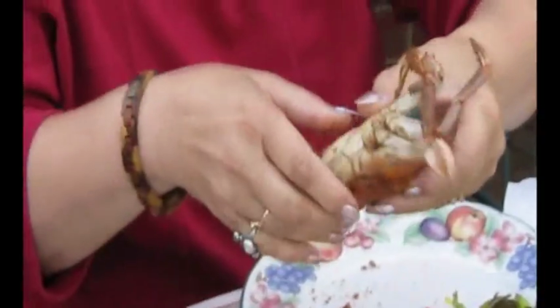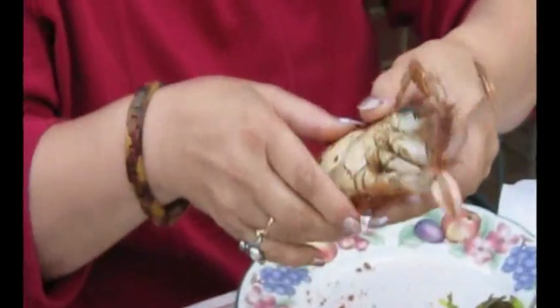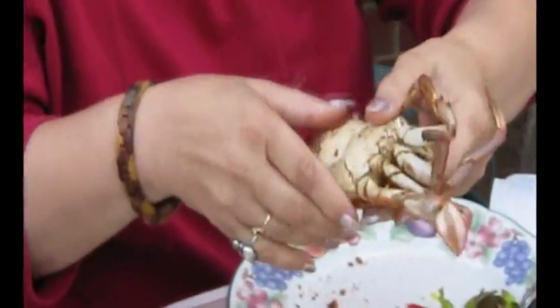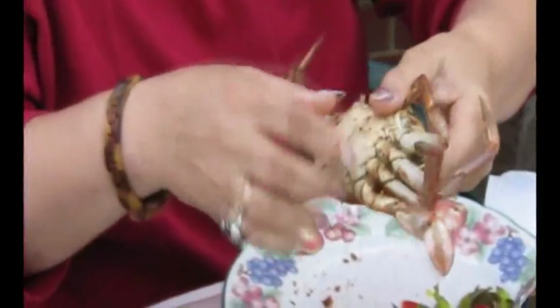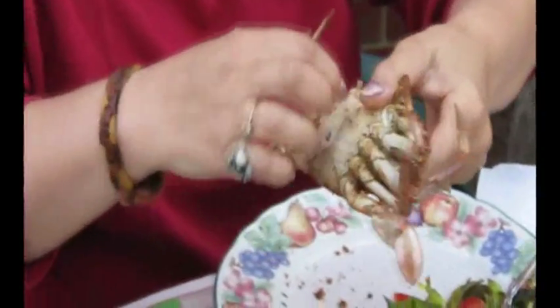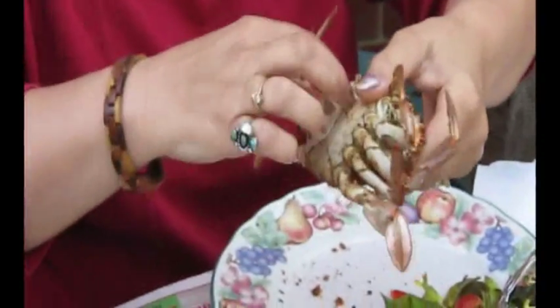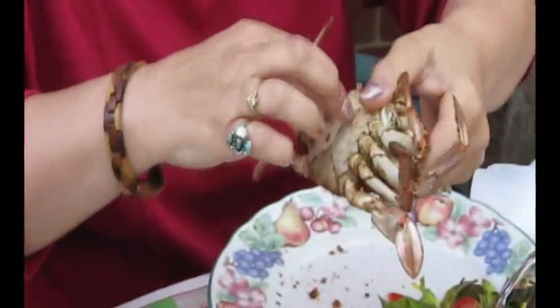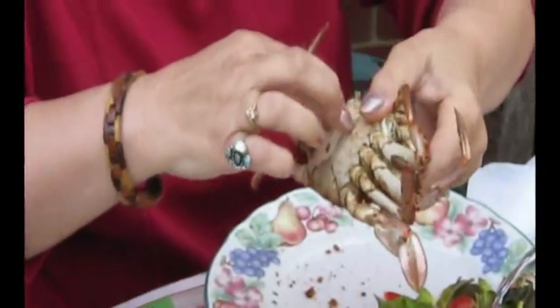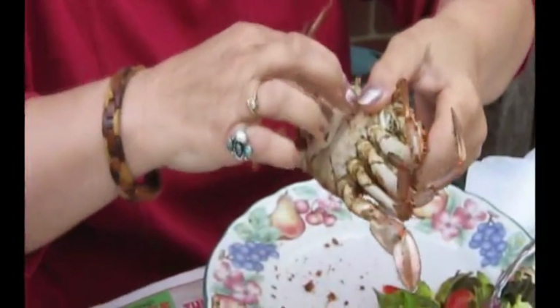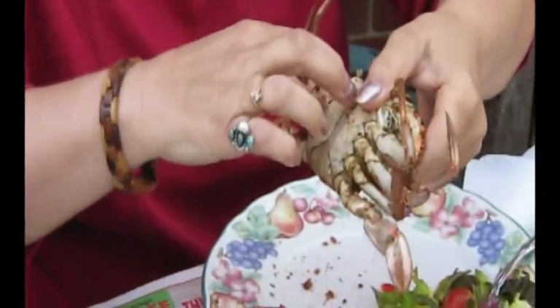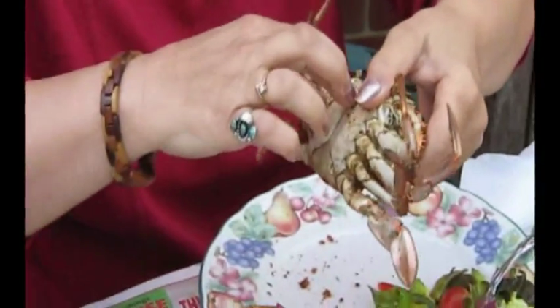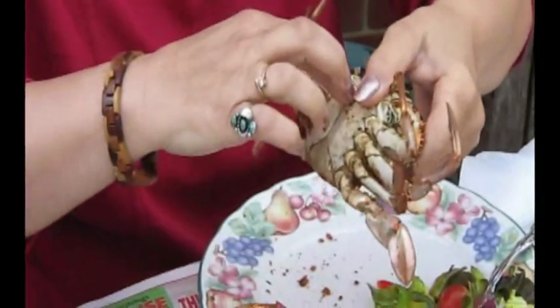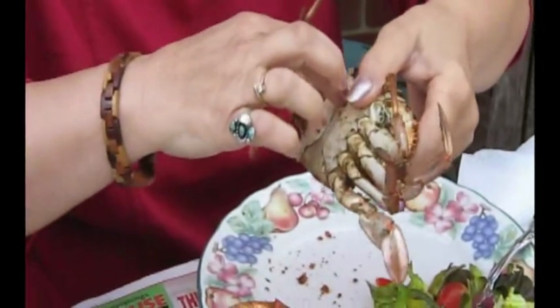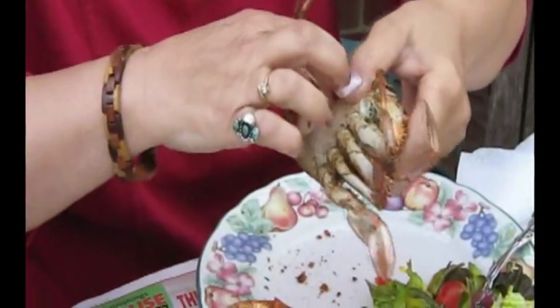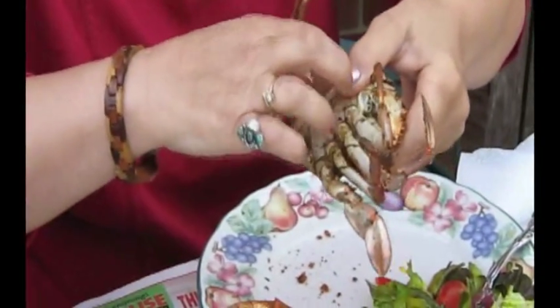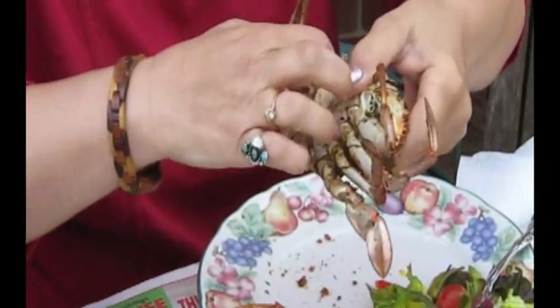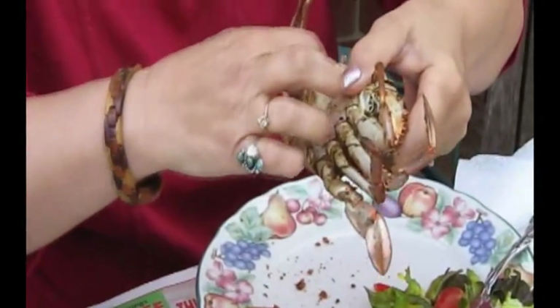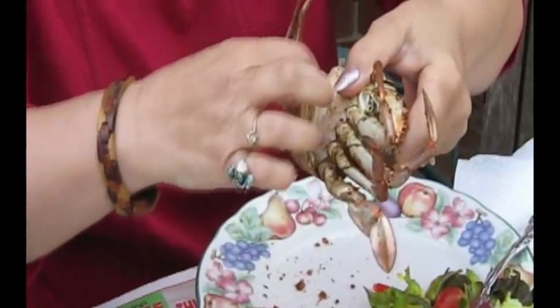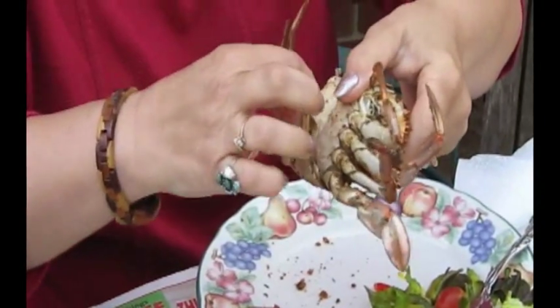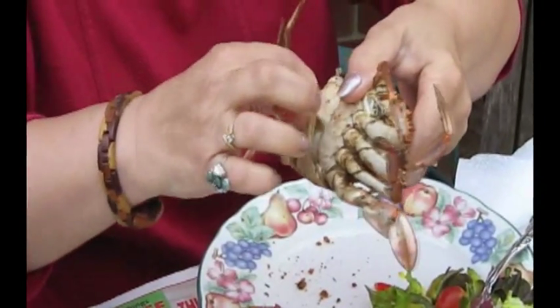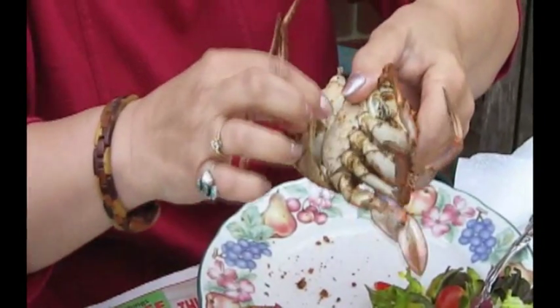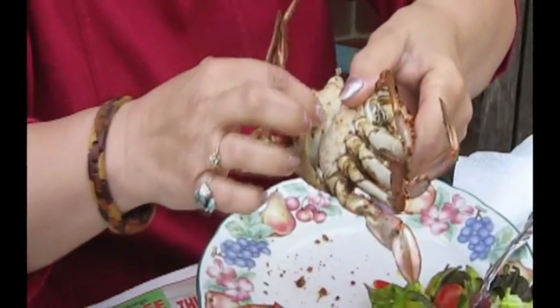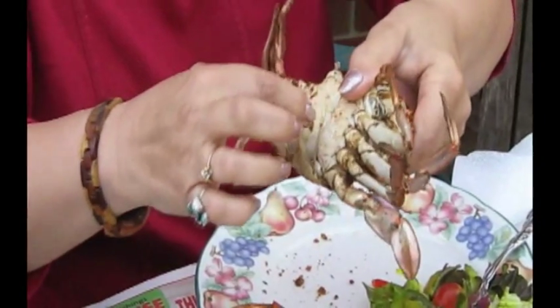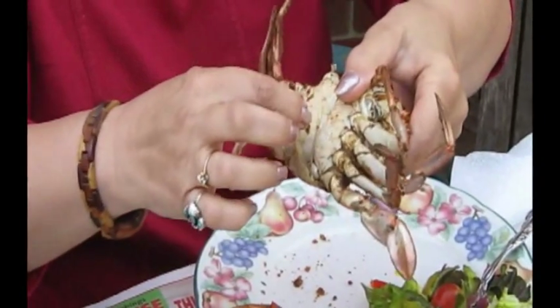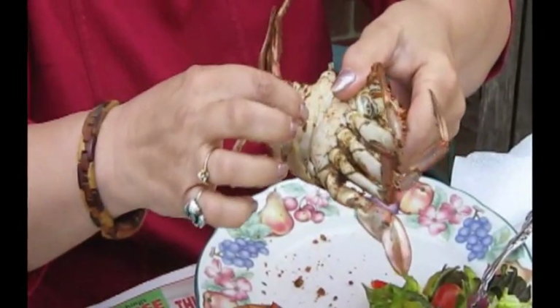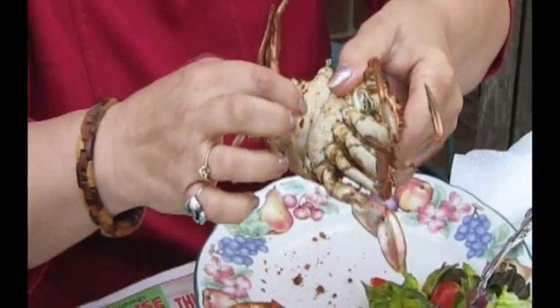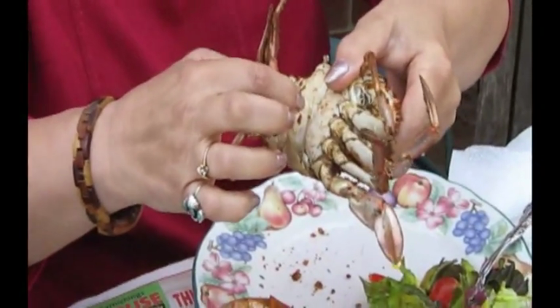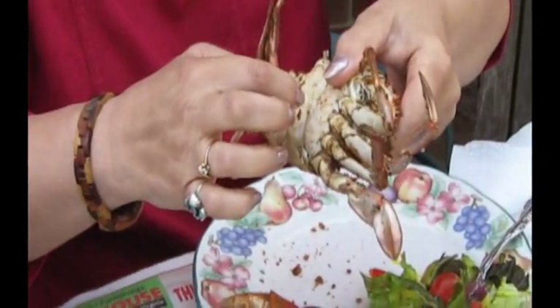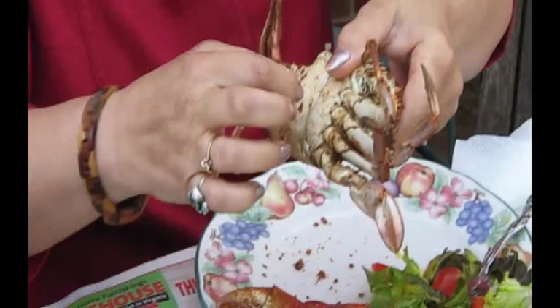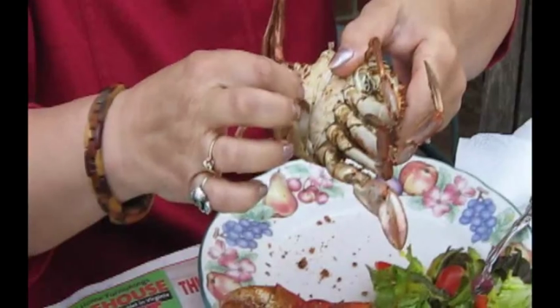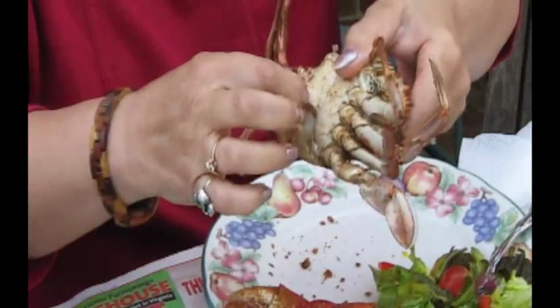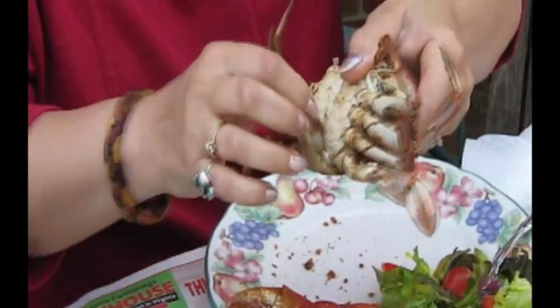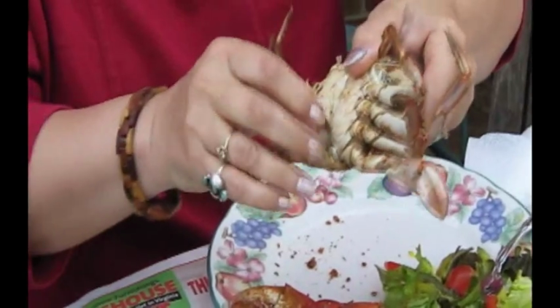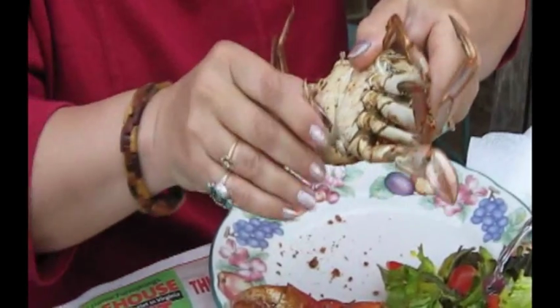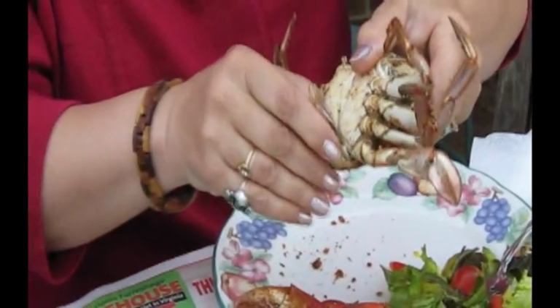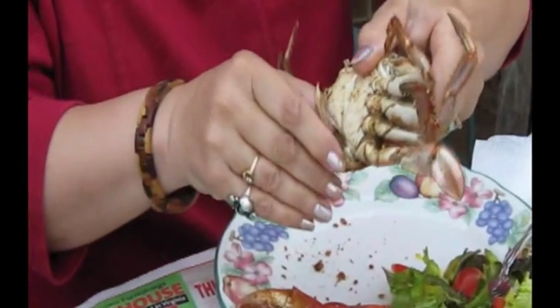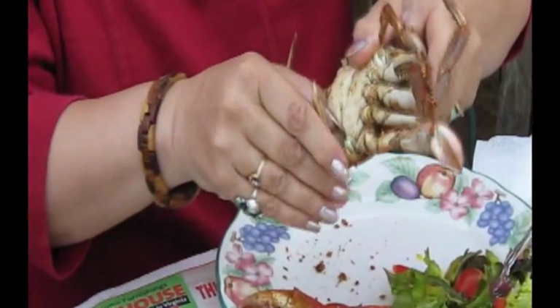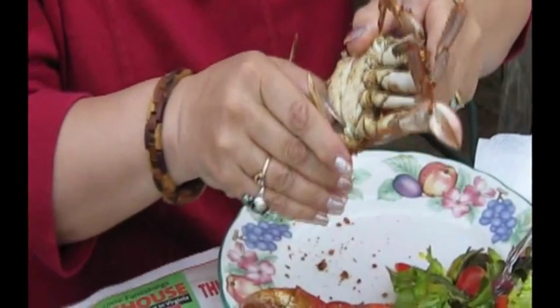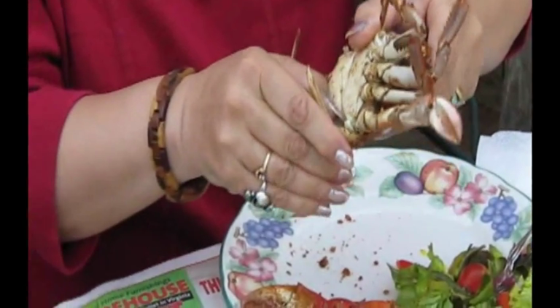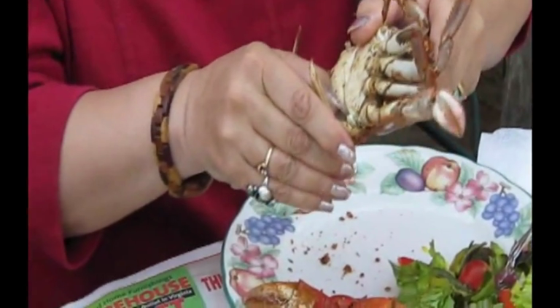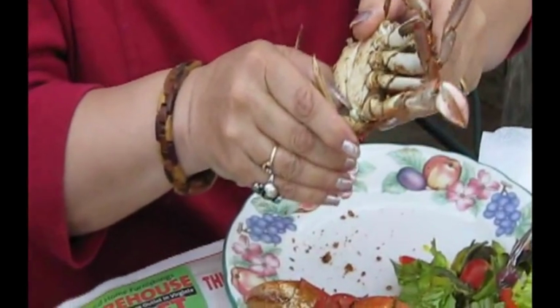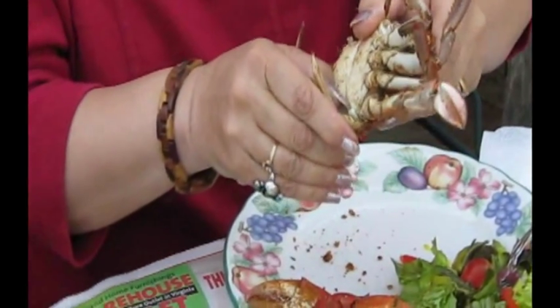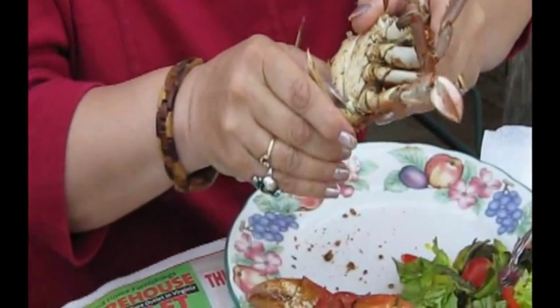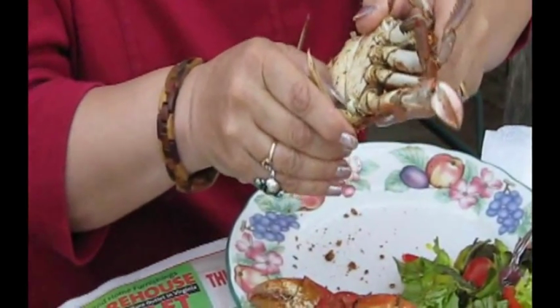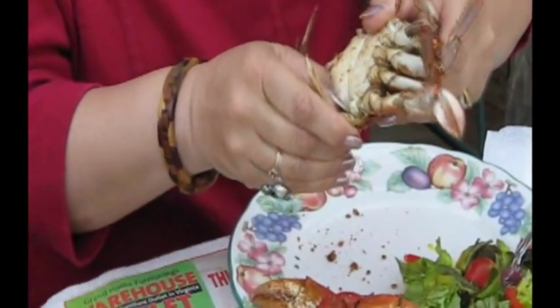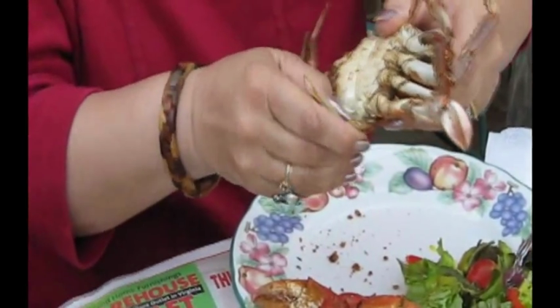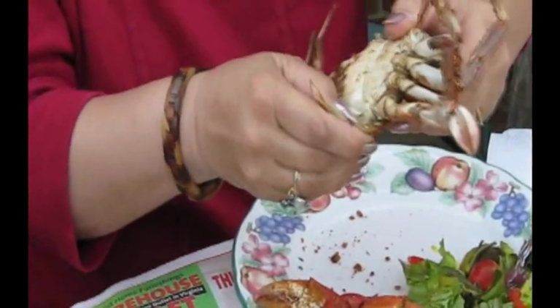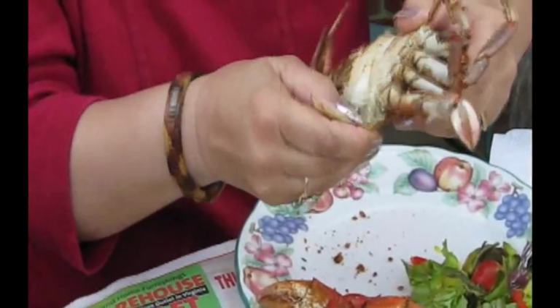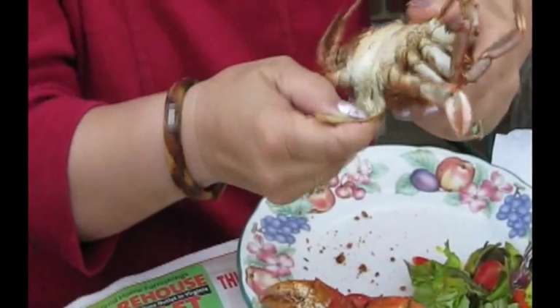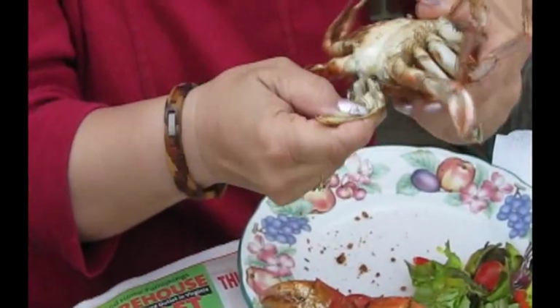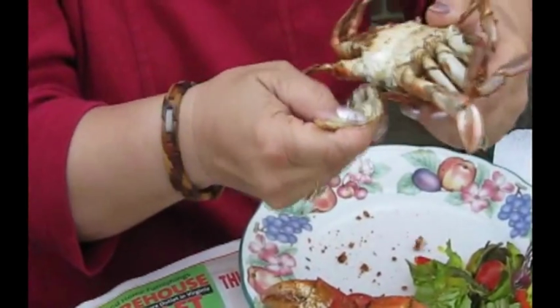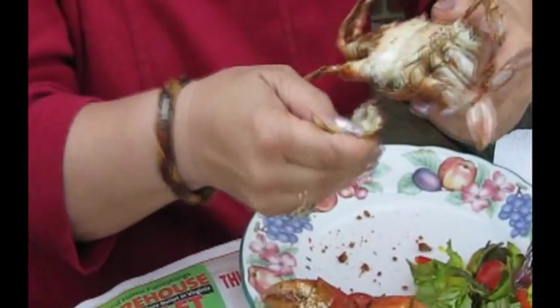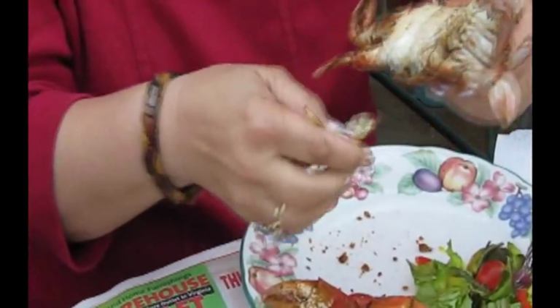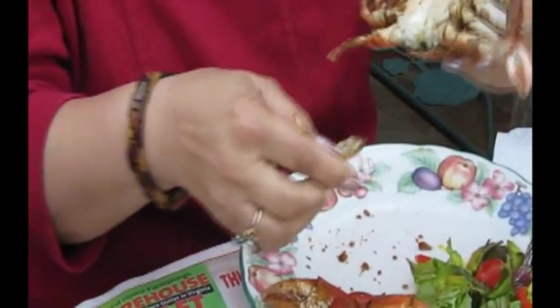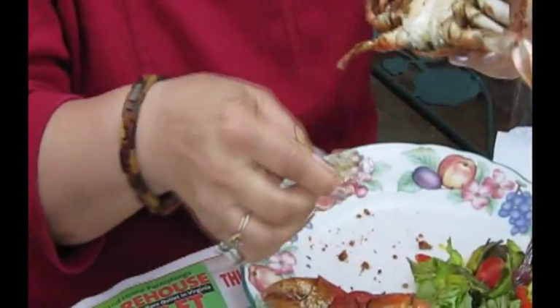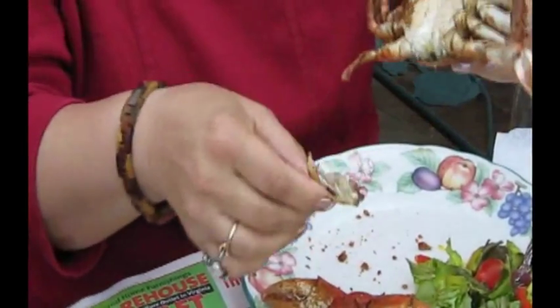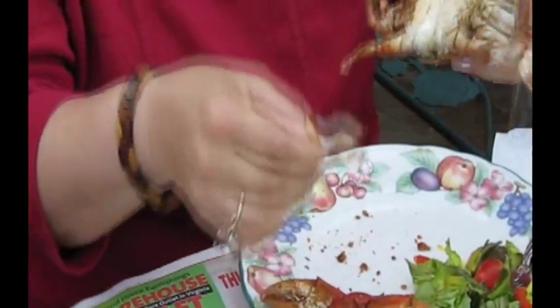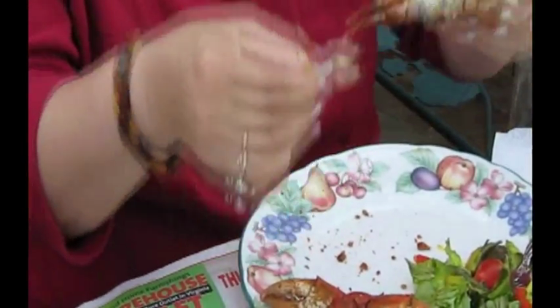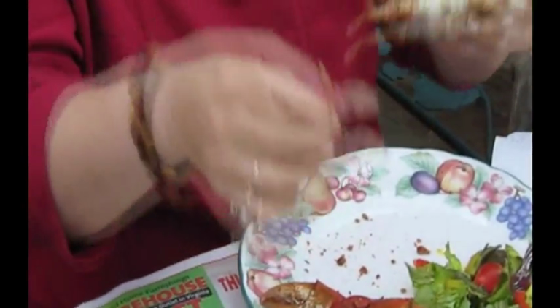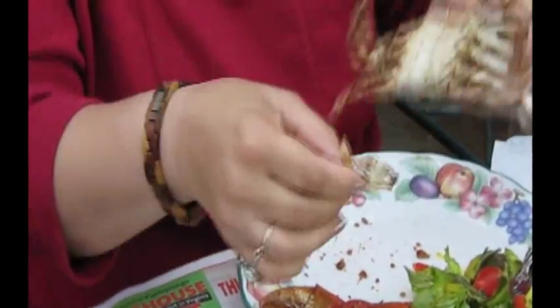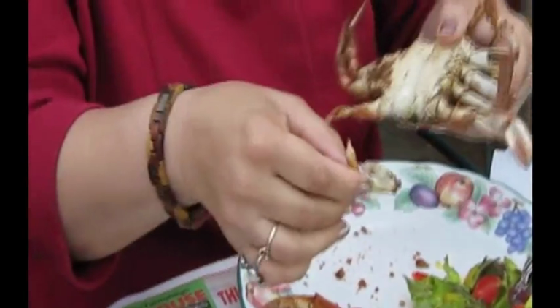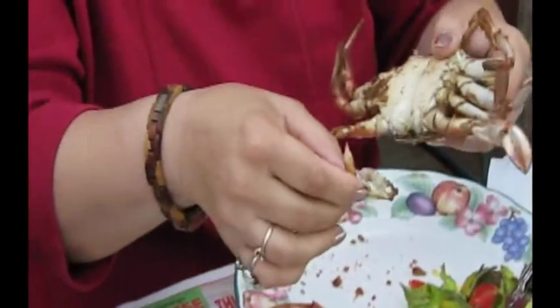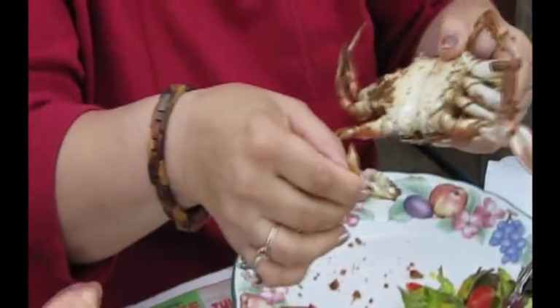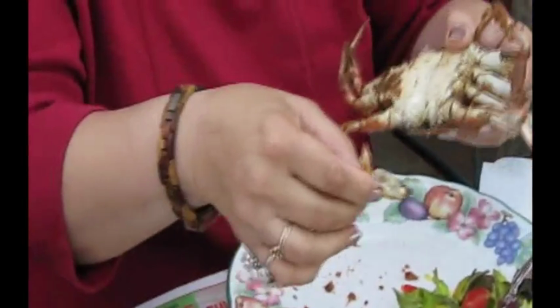Okay, and then you grab this apron and you pull it and you break it off — and you don't eat that.